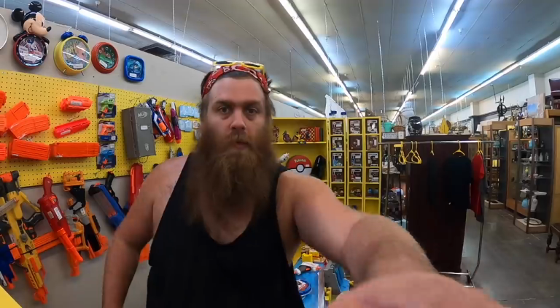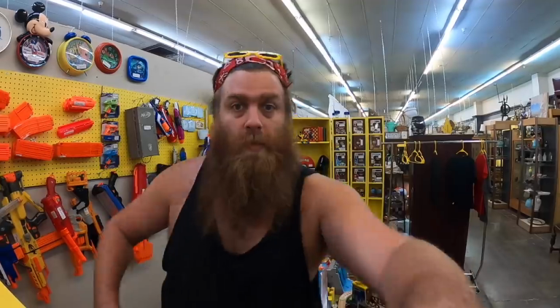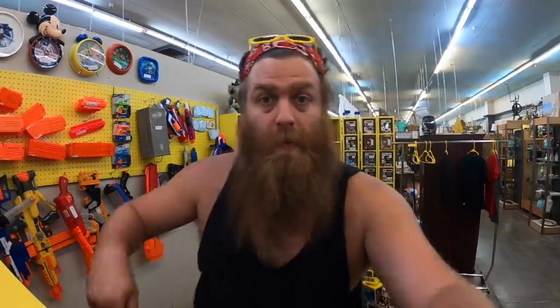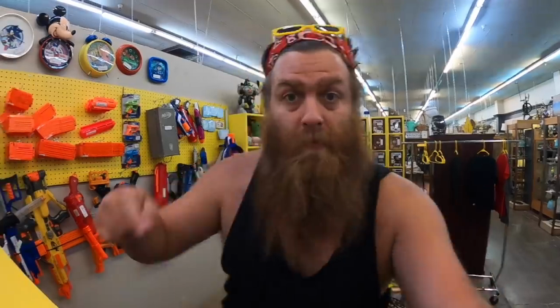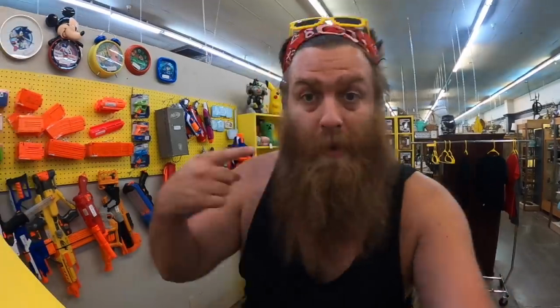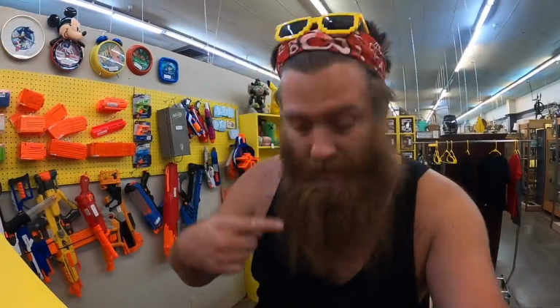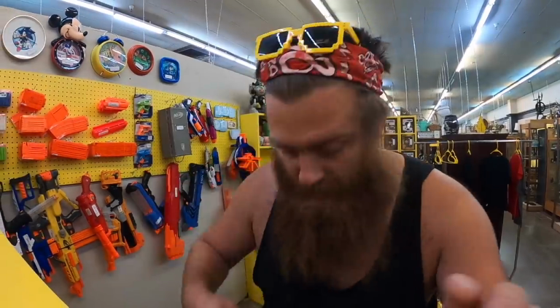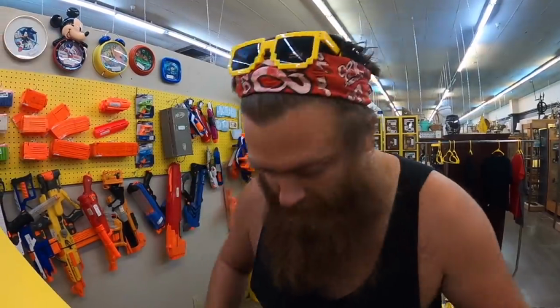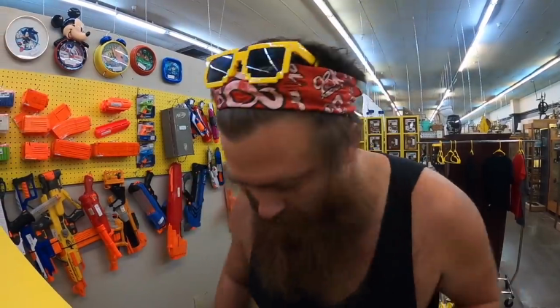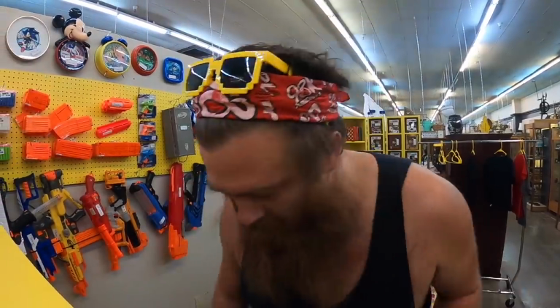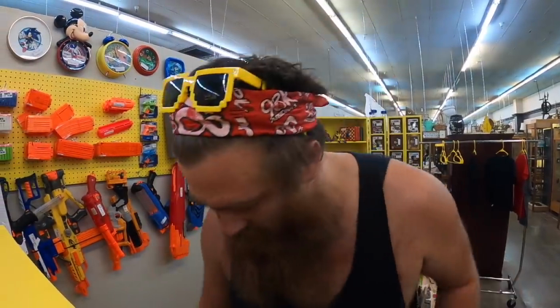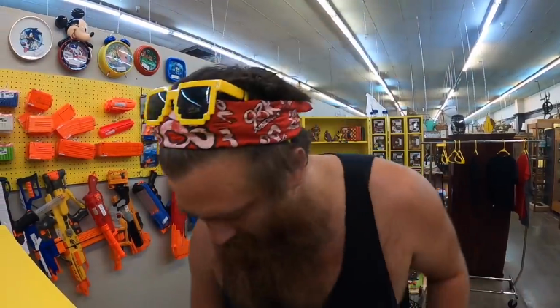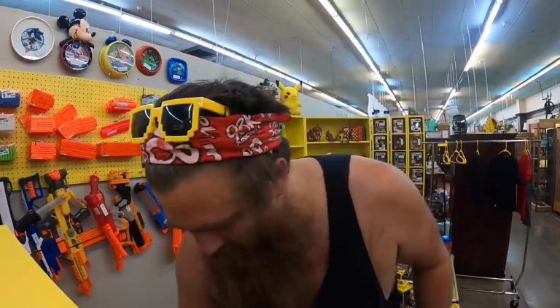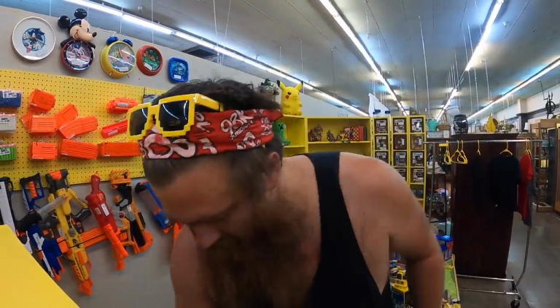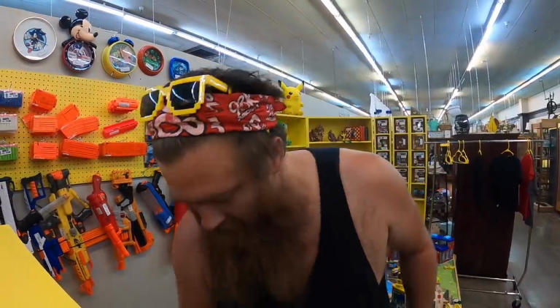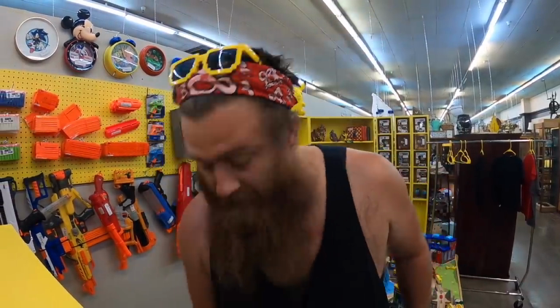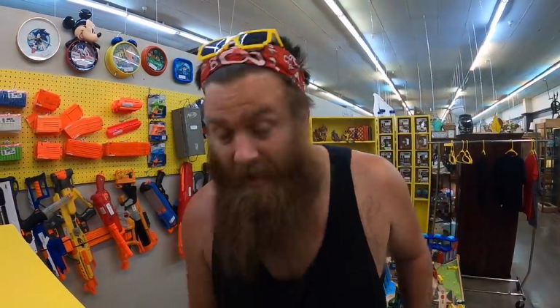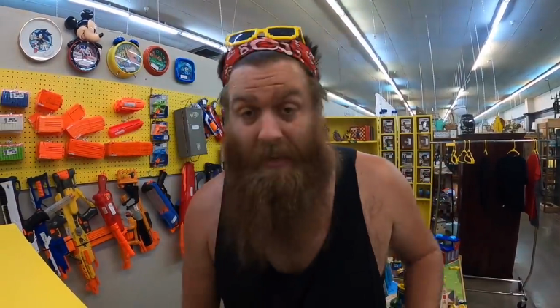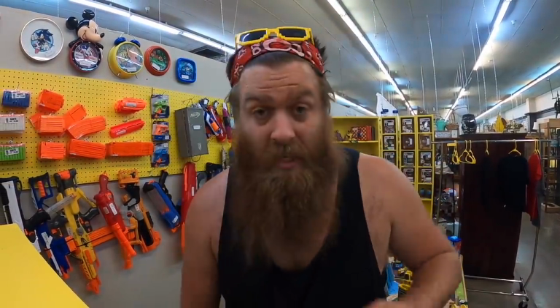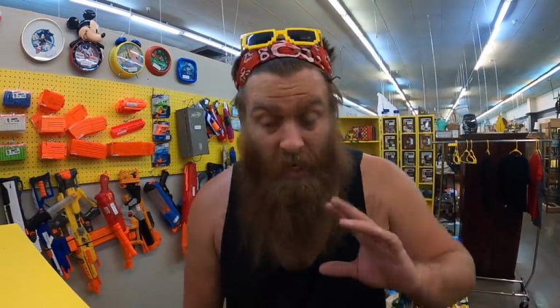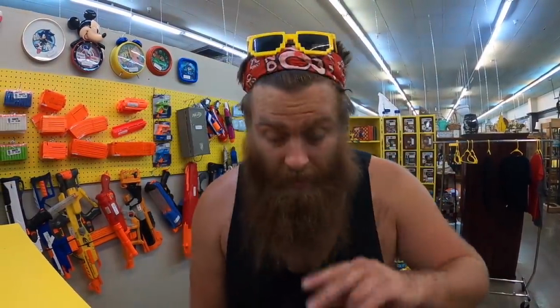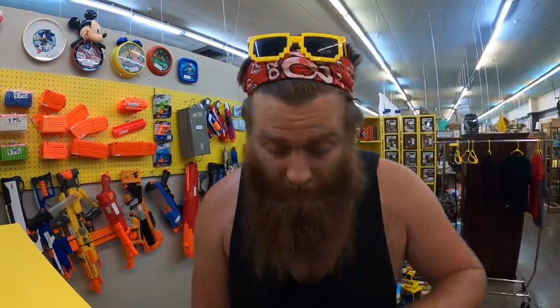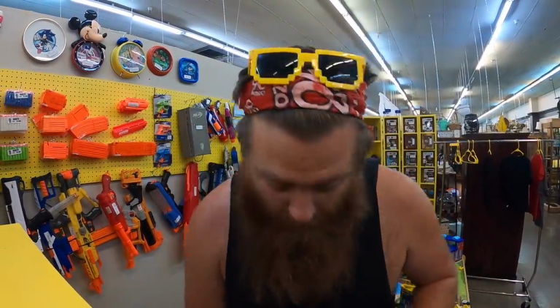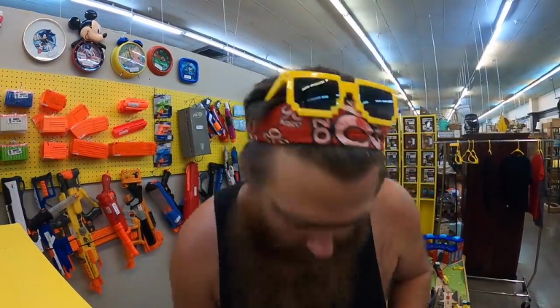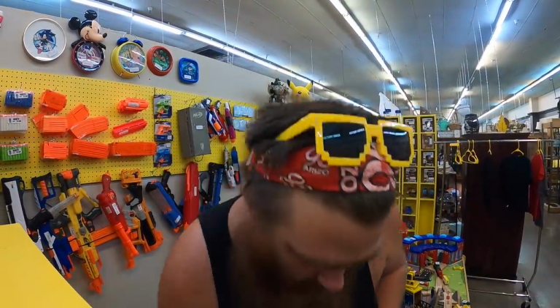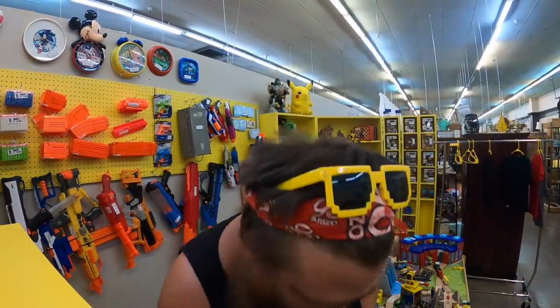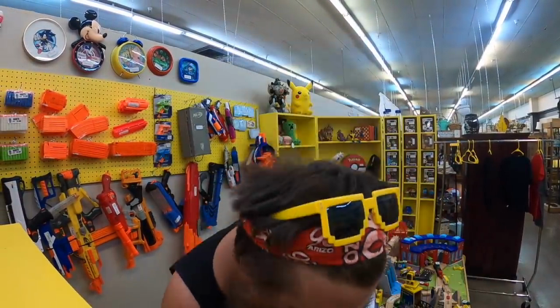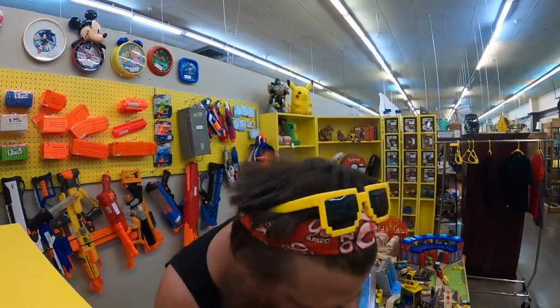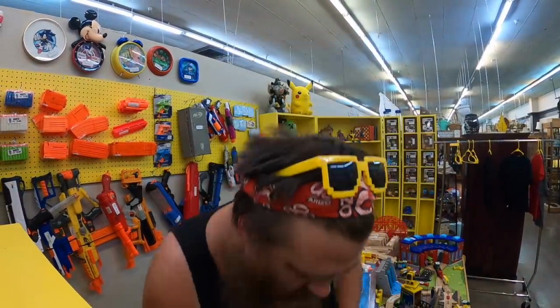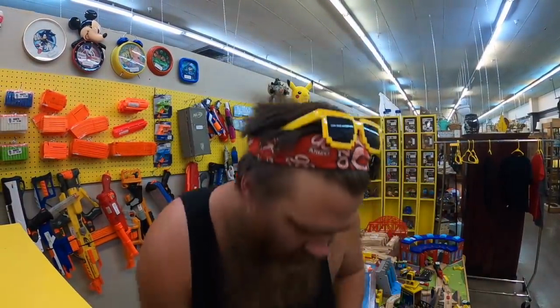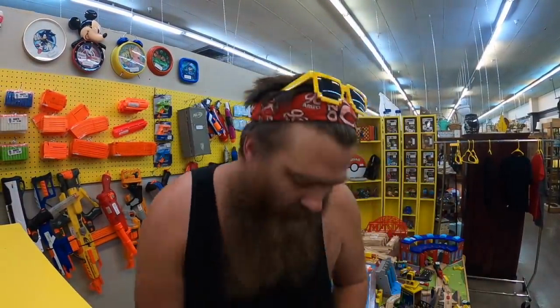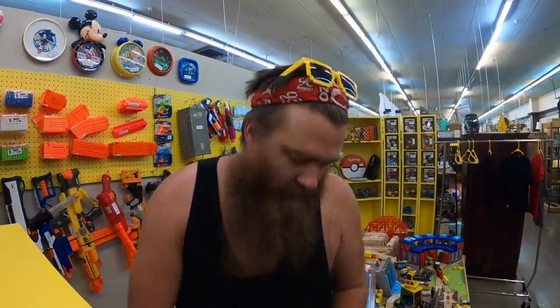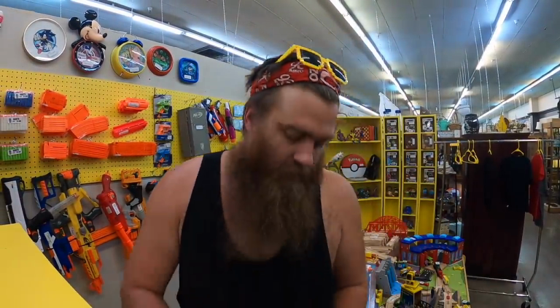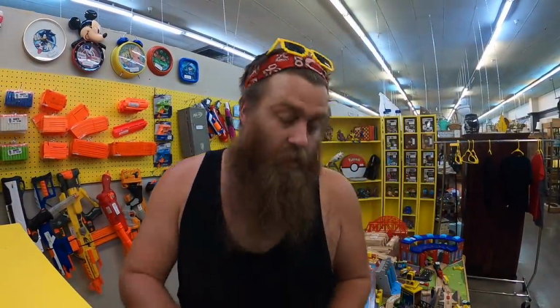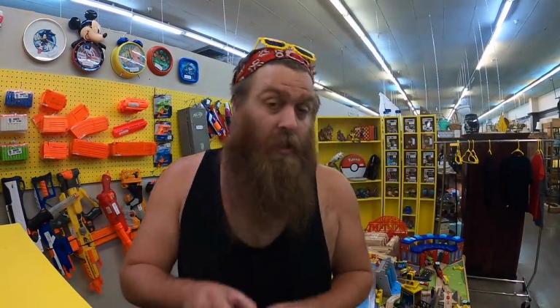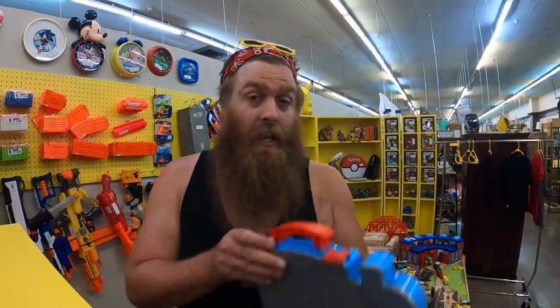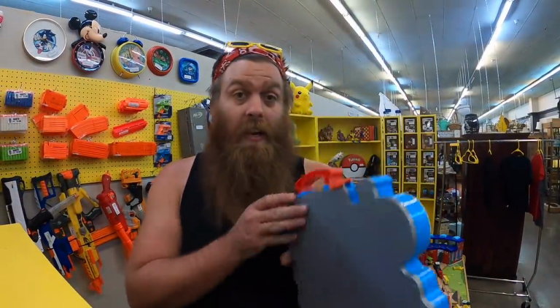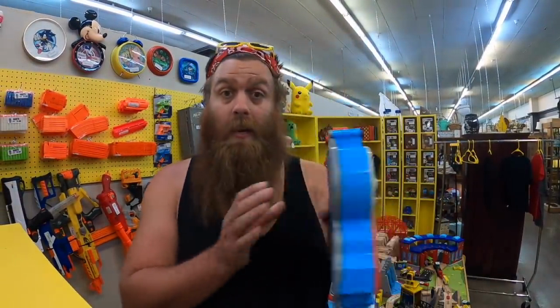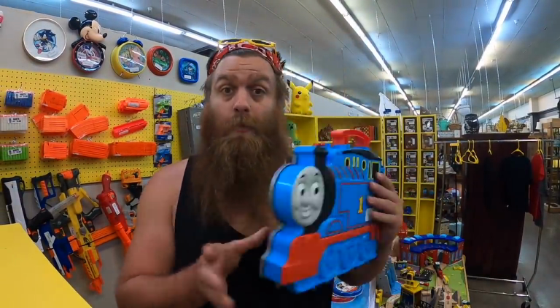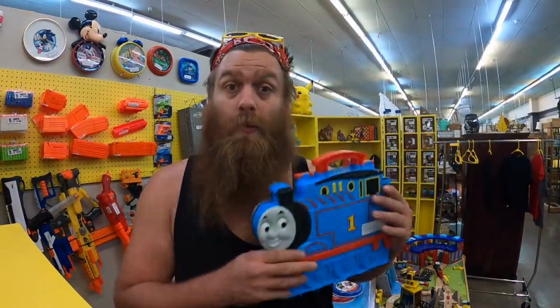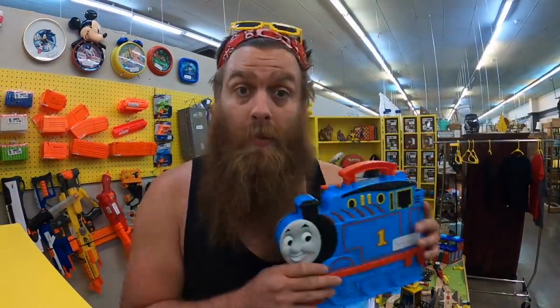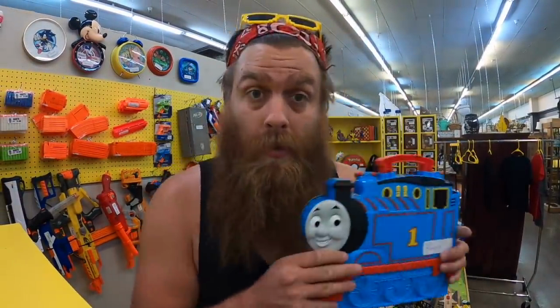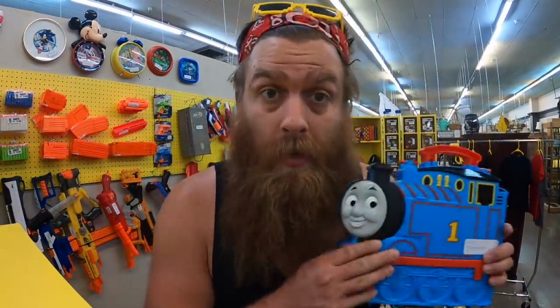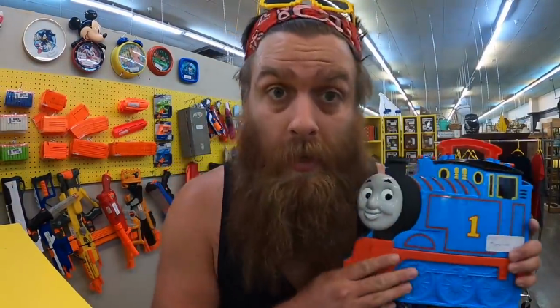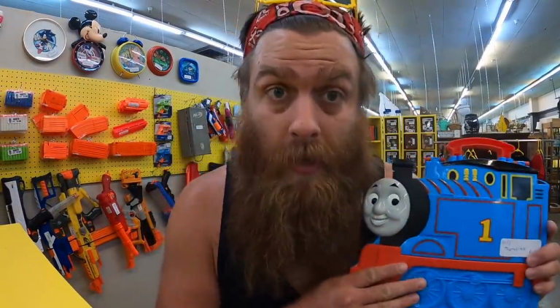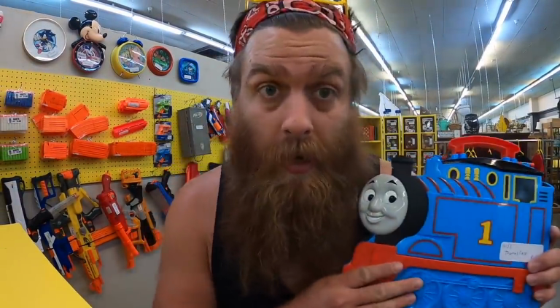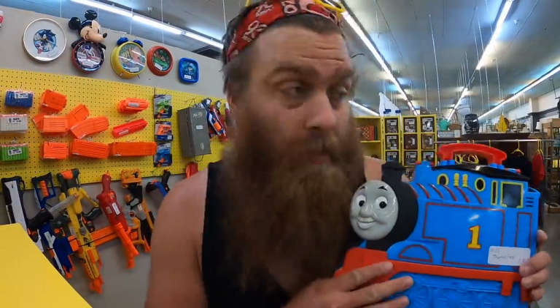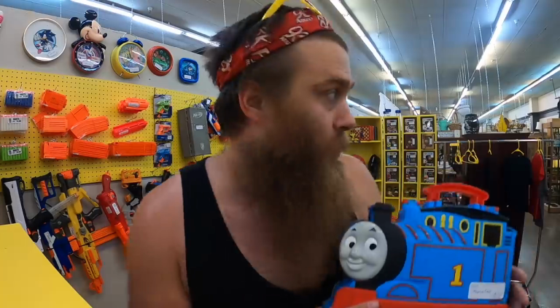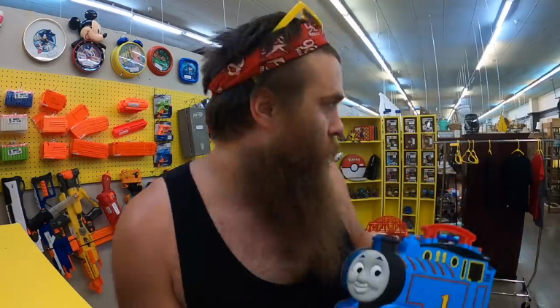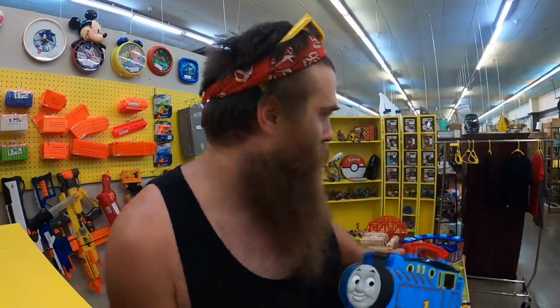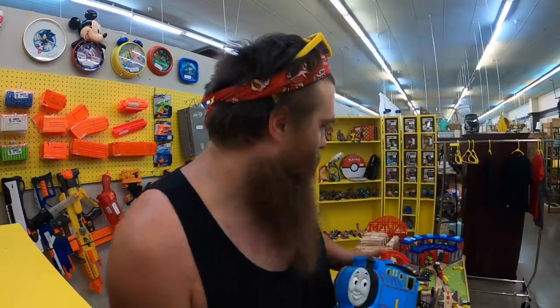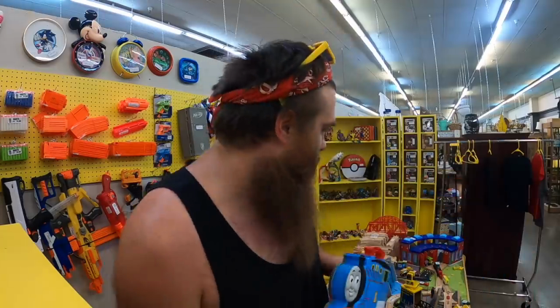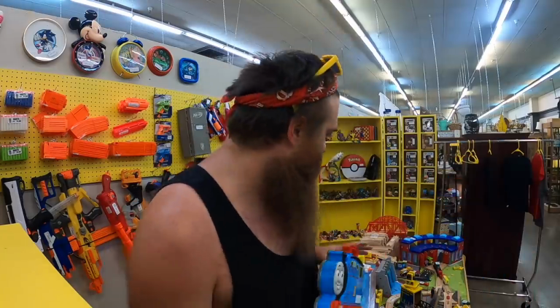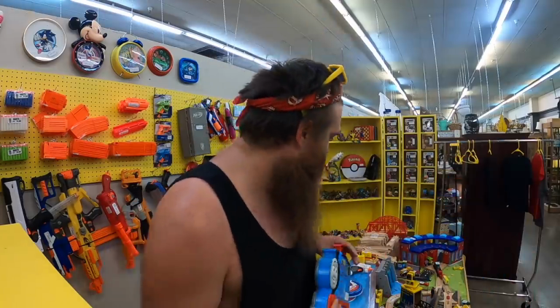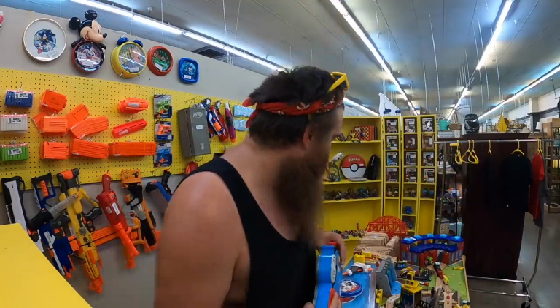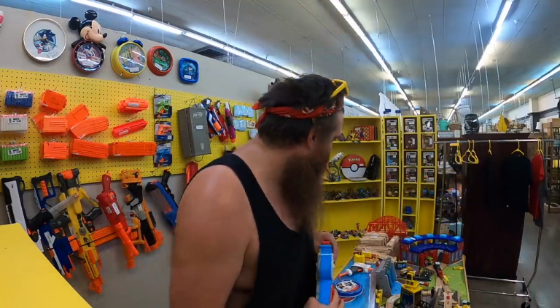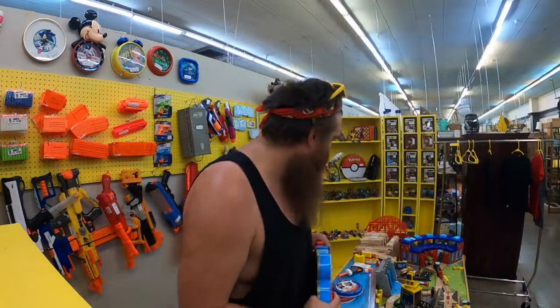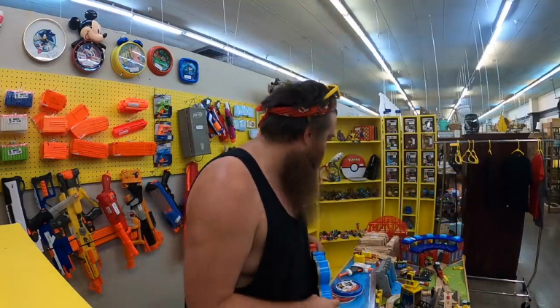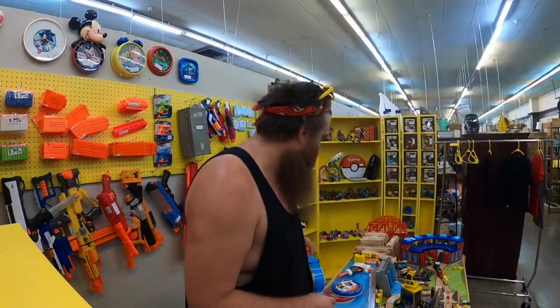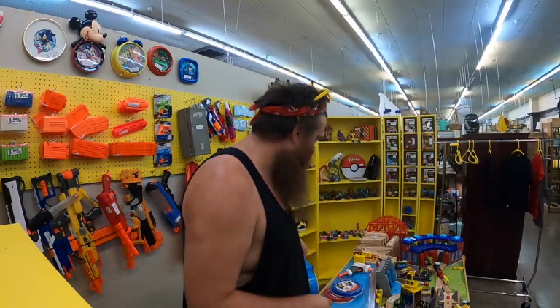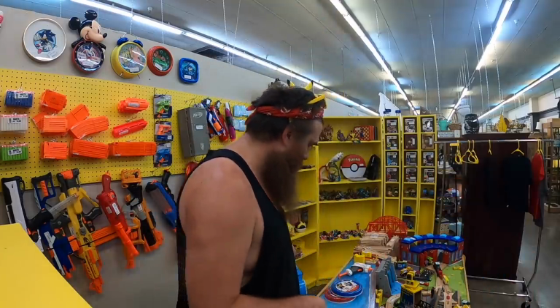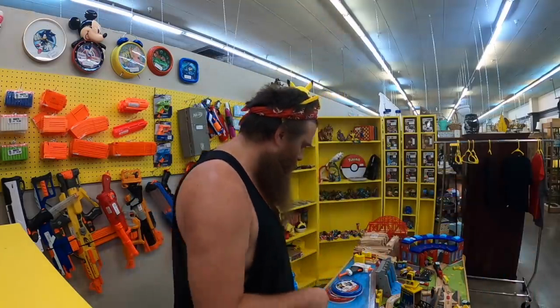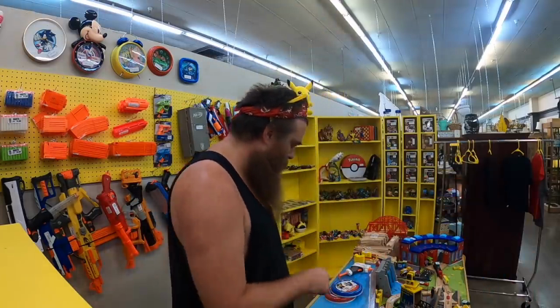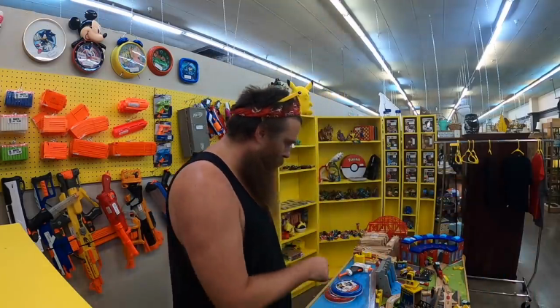What's up everybody, Tendo here. Not a ton going on today, just getting a couple awesome toy items put in our toy booth.